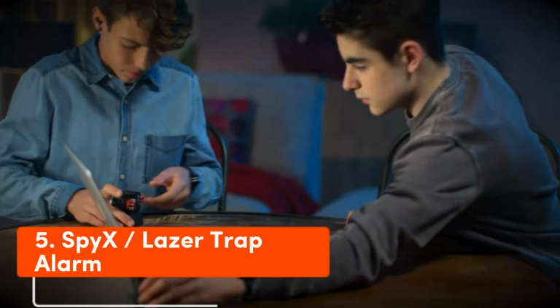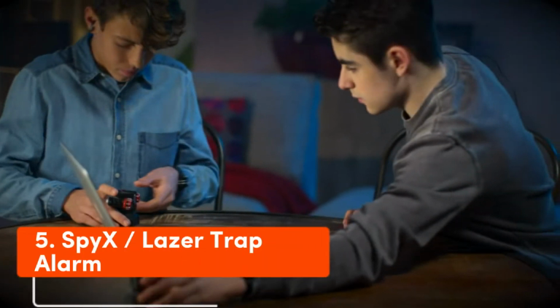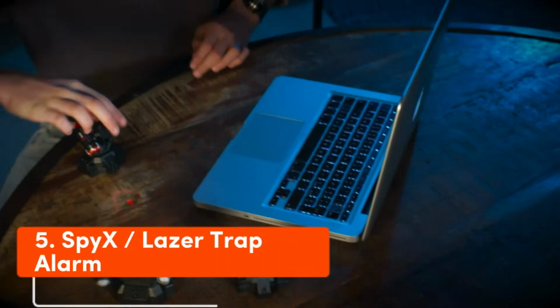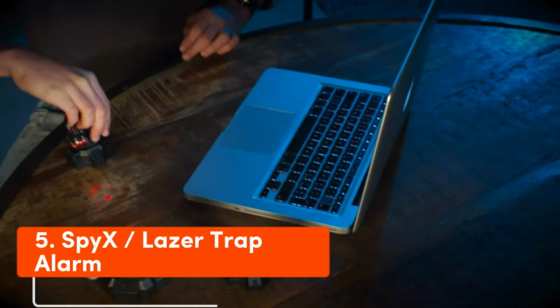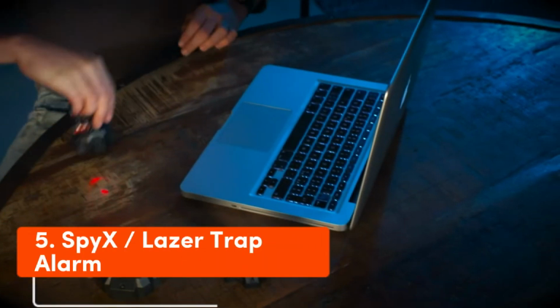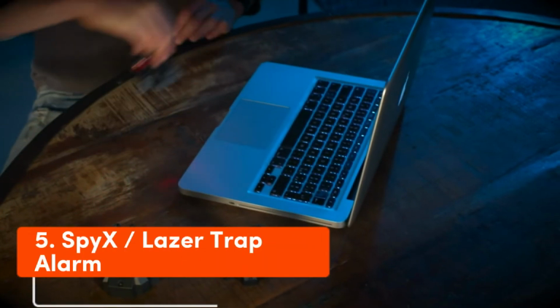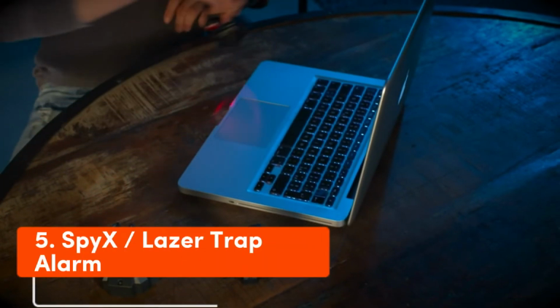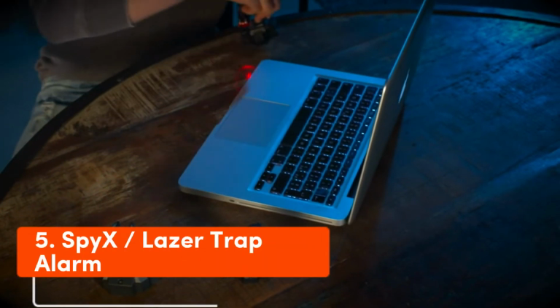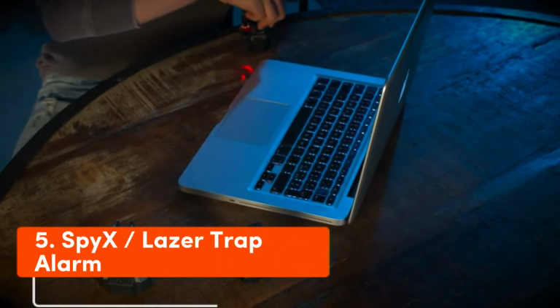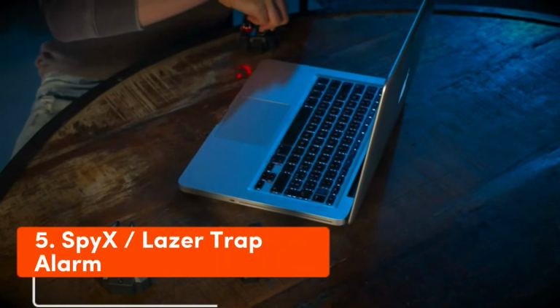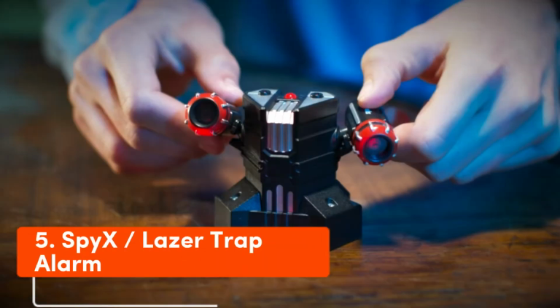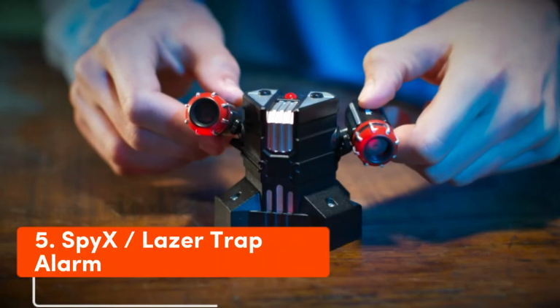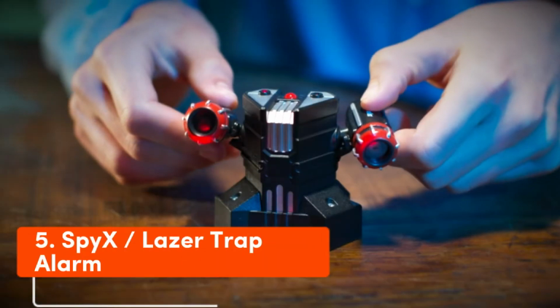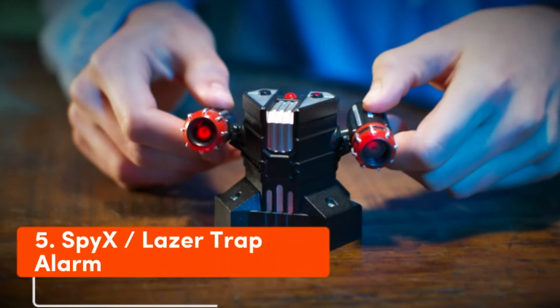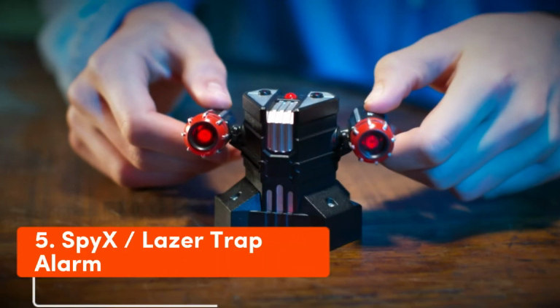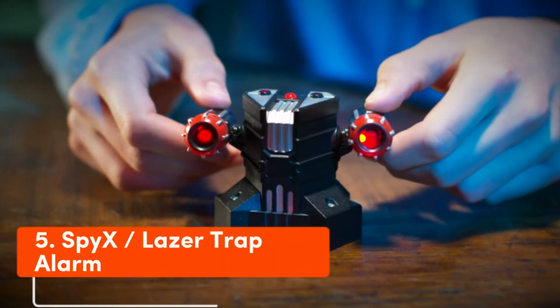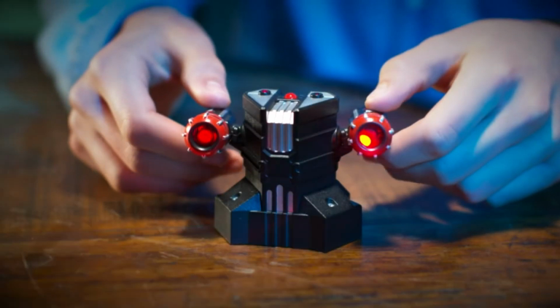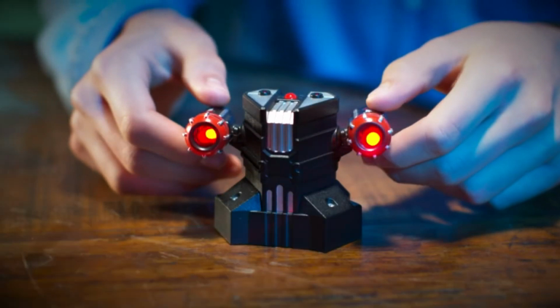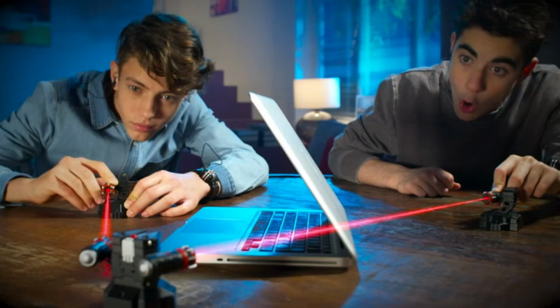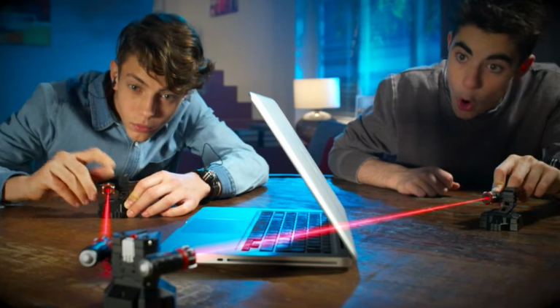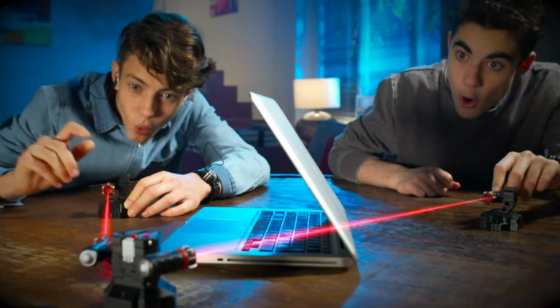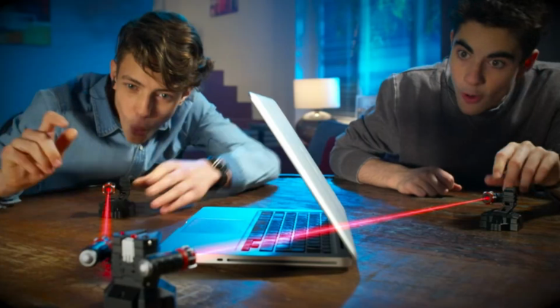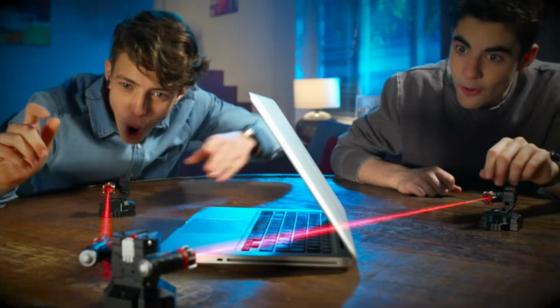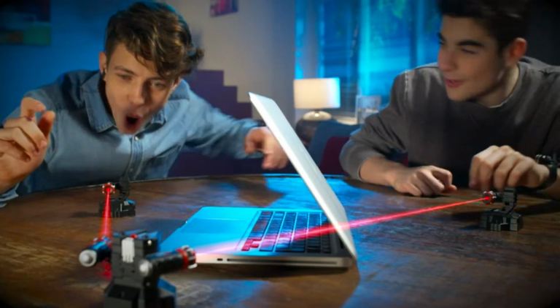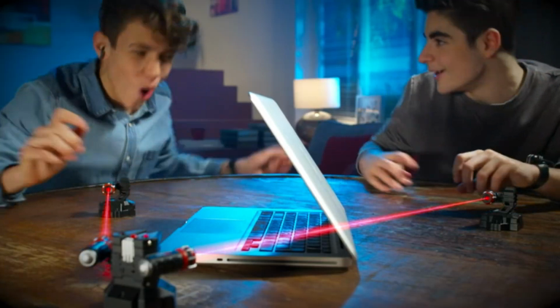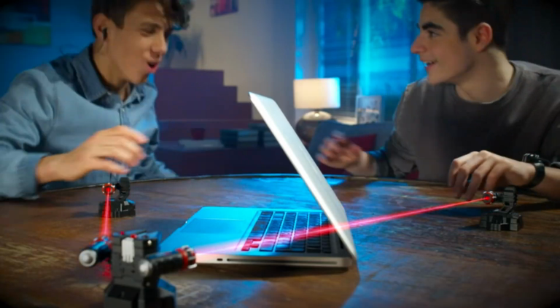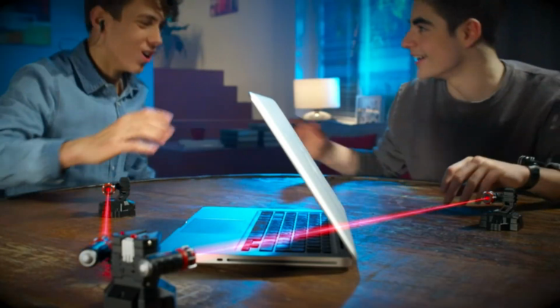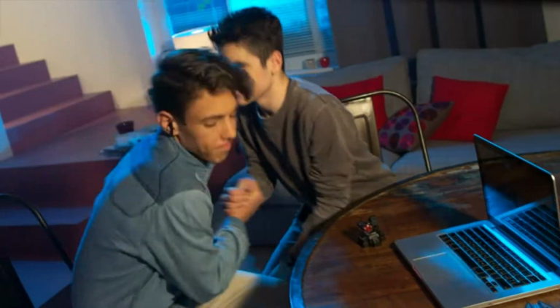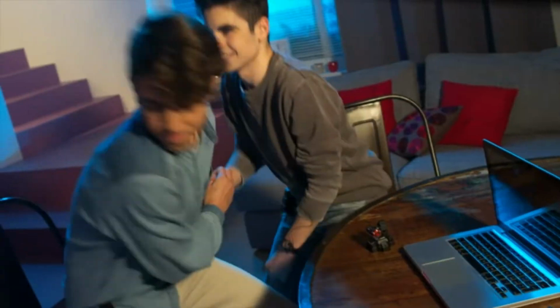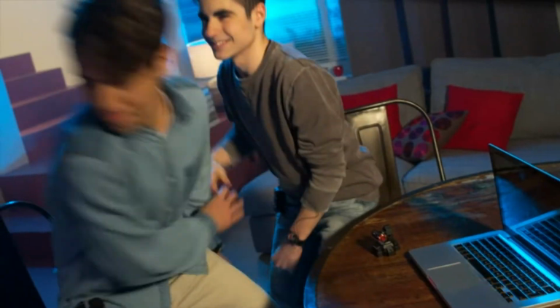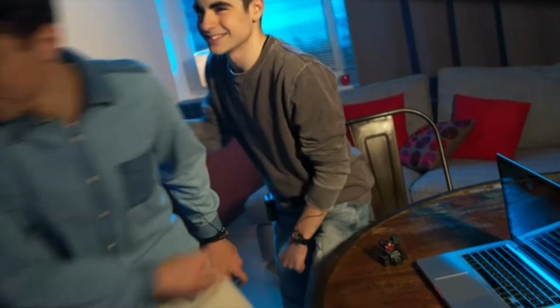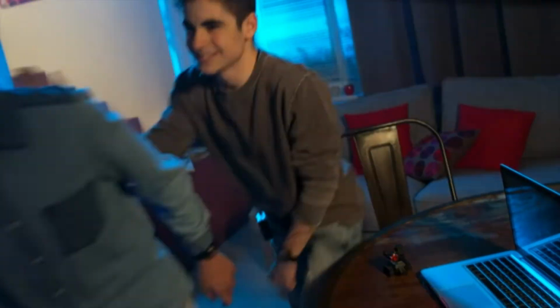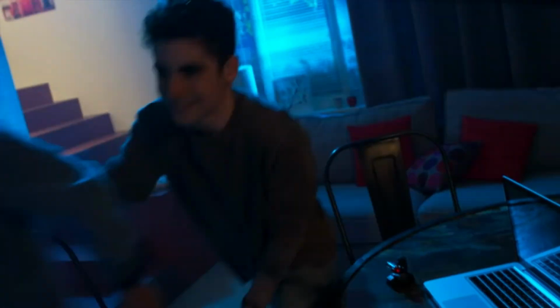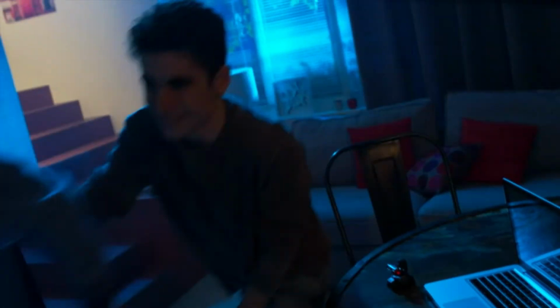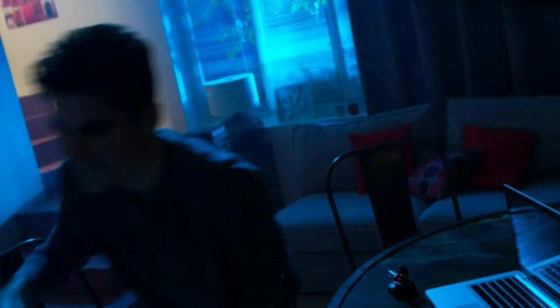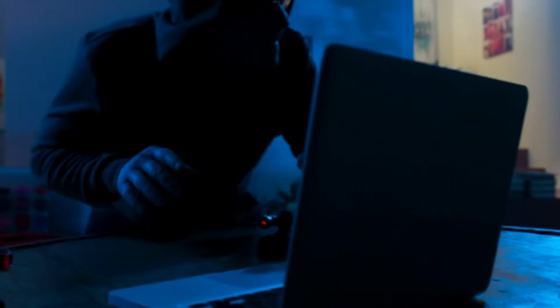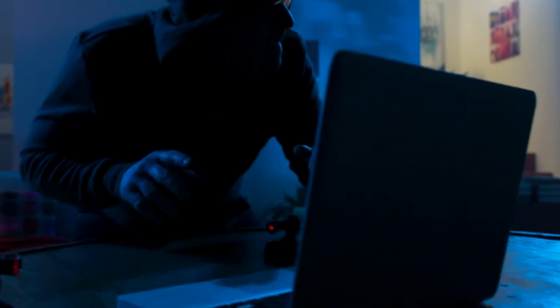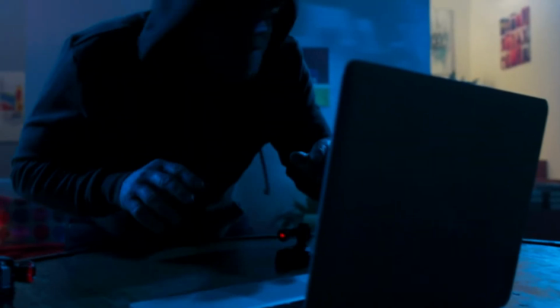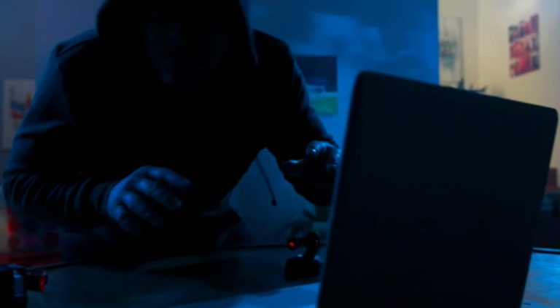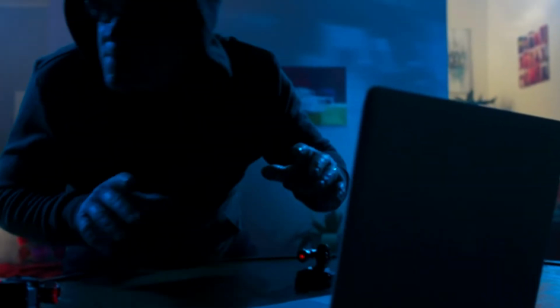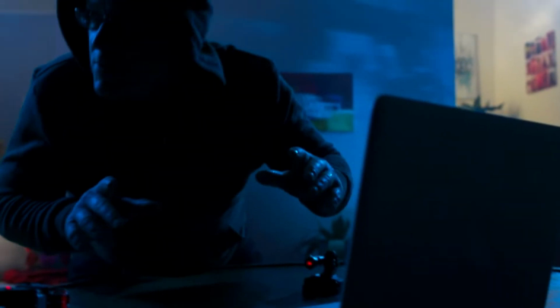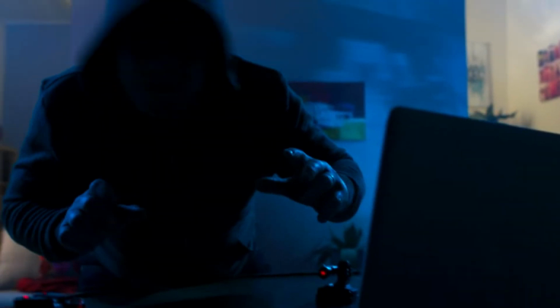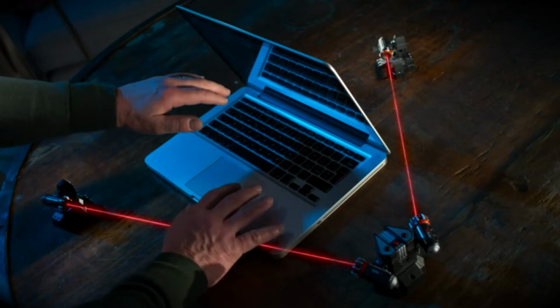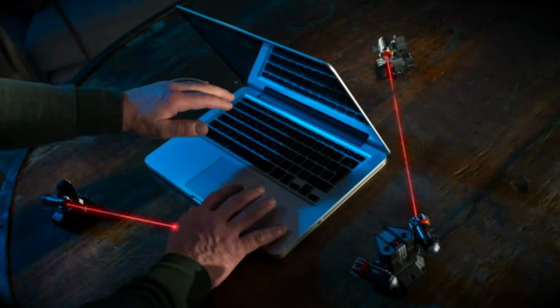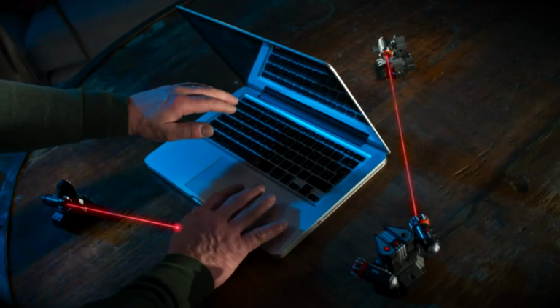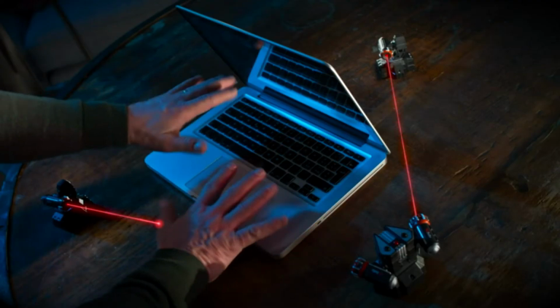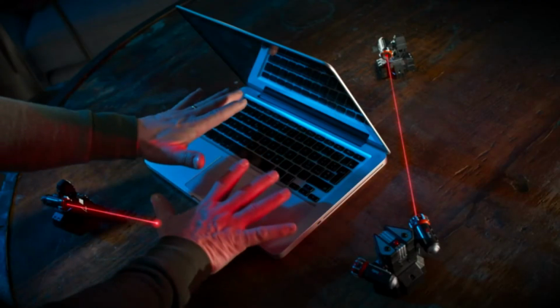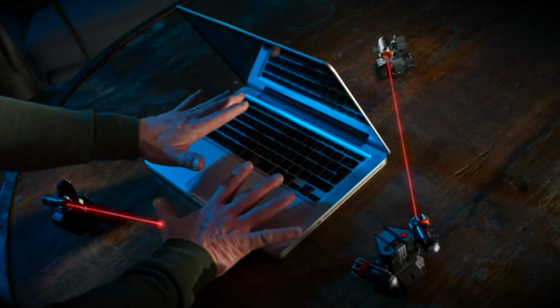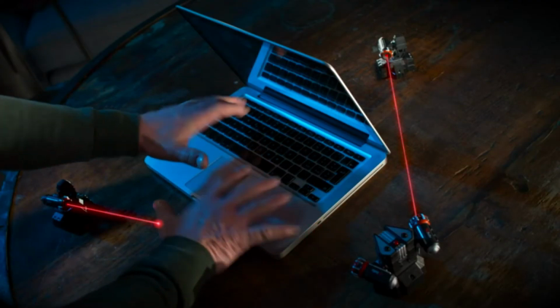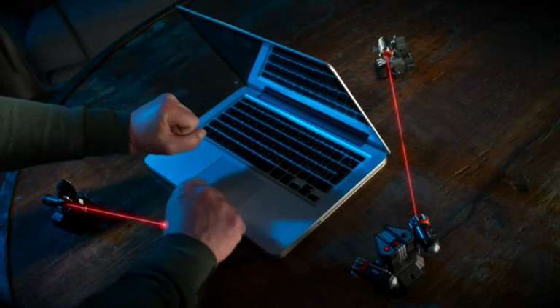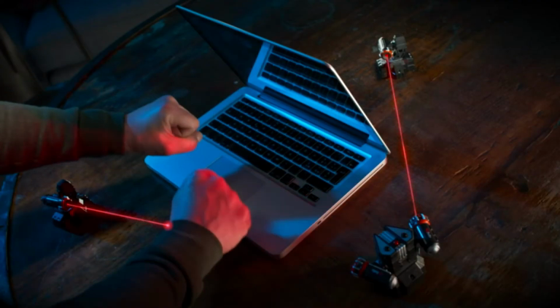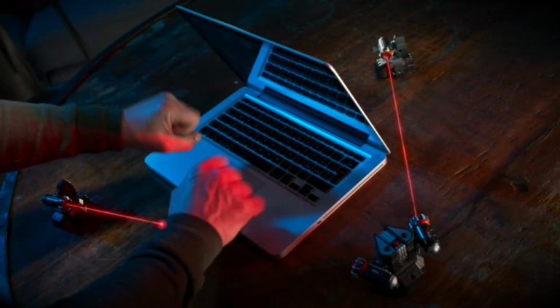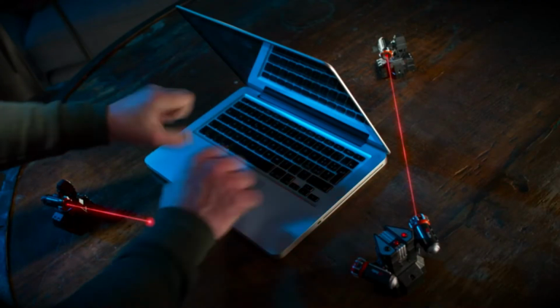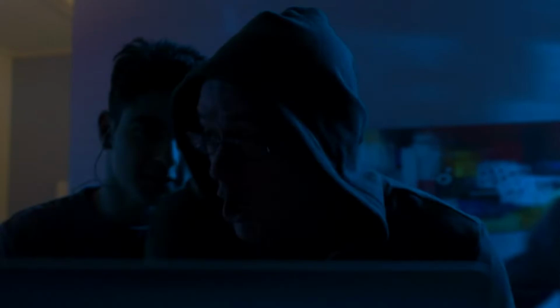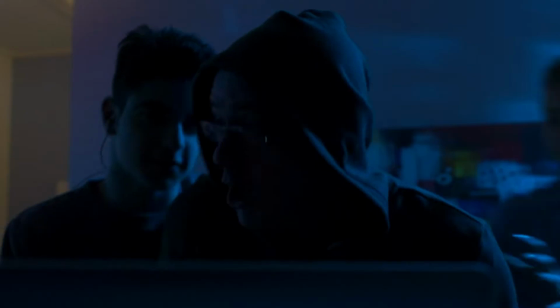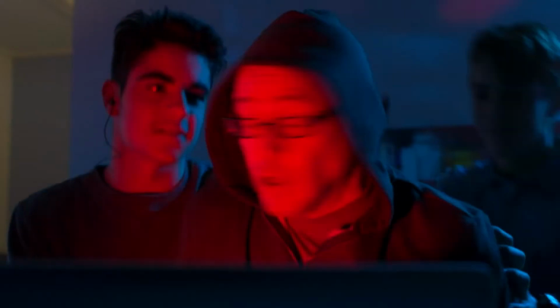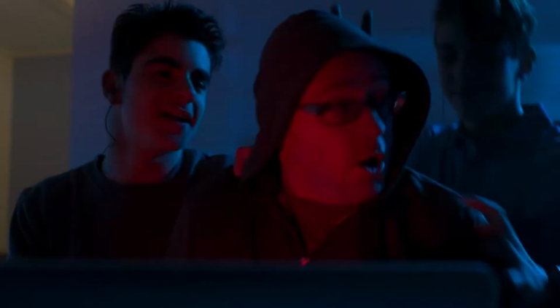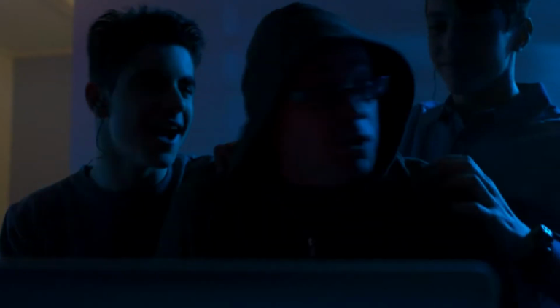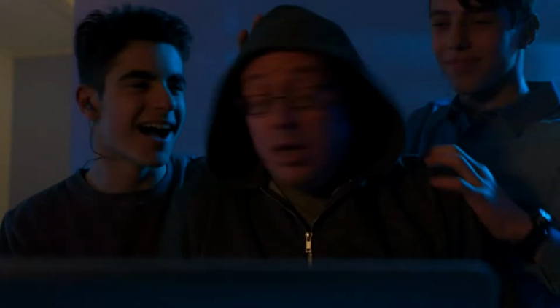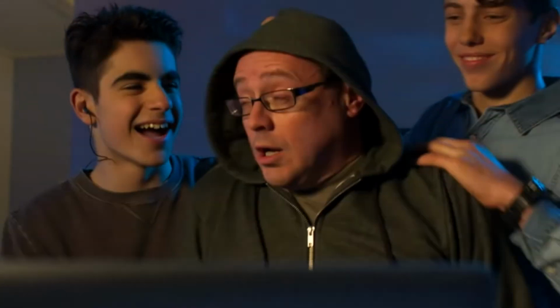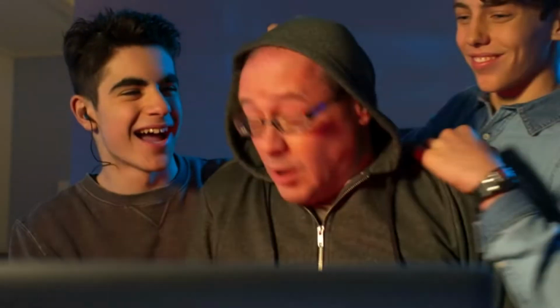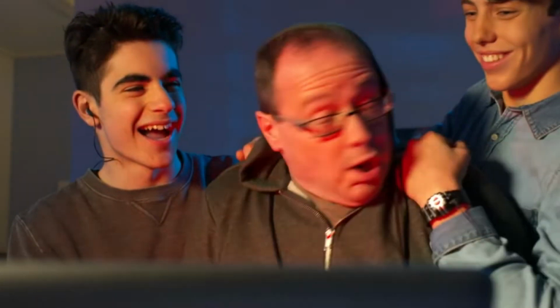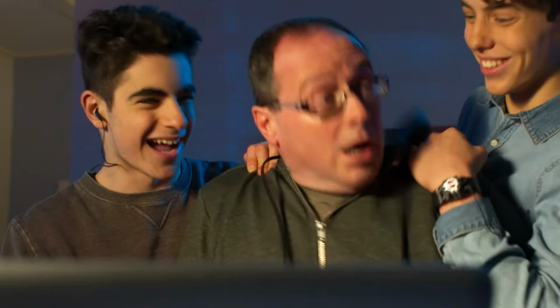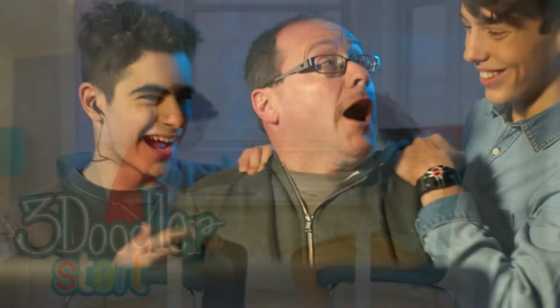Number 5: SPY-X Laser Trap Alarm. The spy toy set includes a three-piece laser beam trap. Create a custom invisible barrier for spy kids' secret missions.